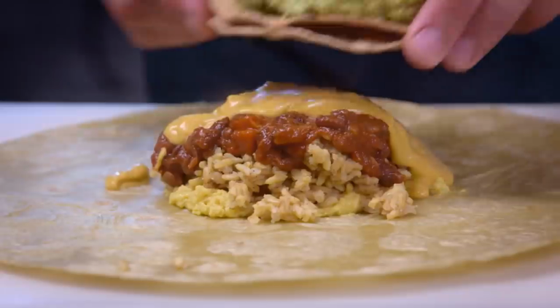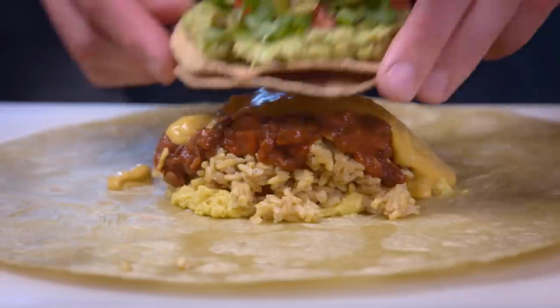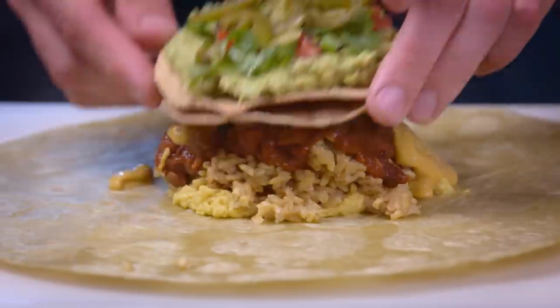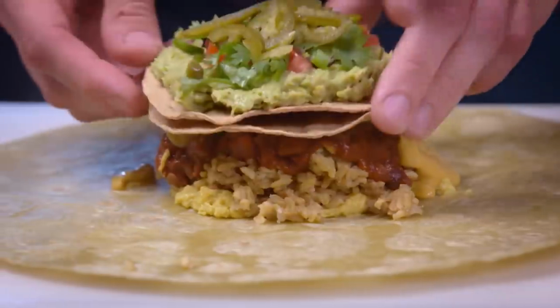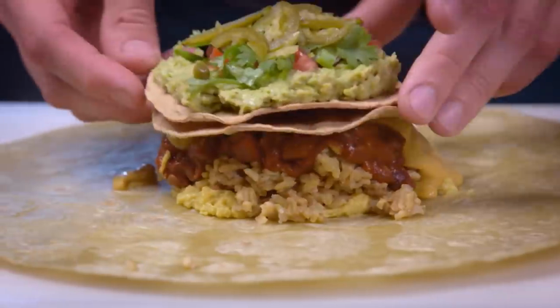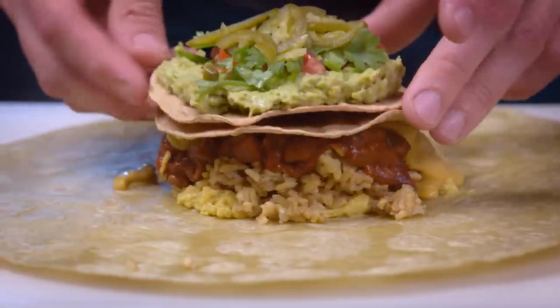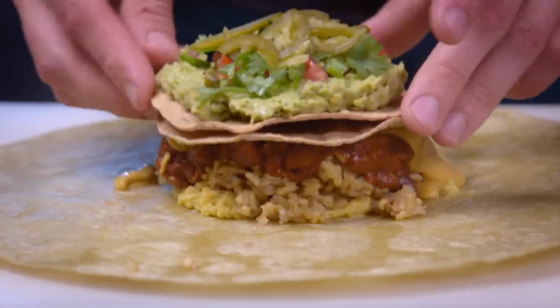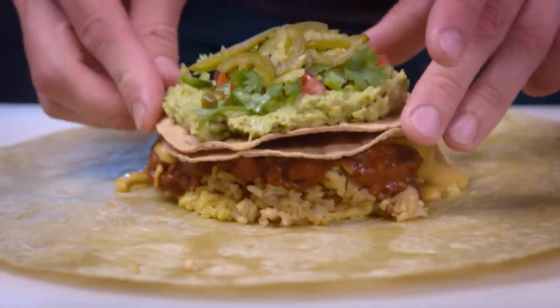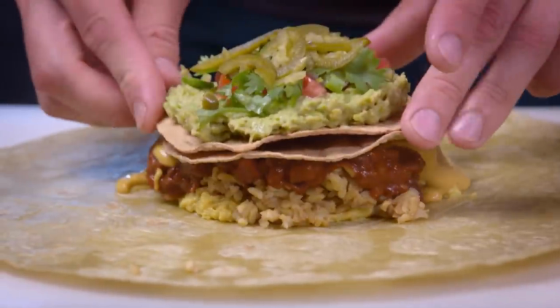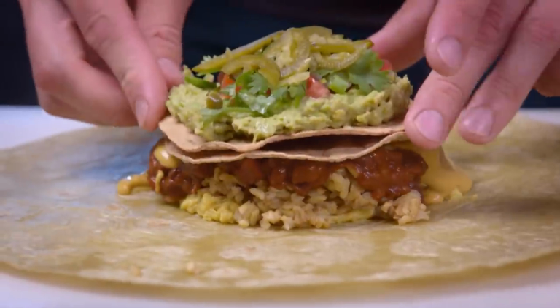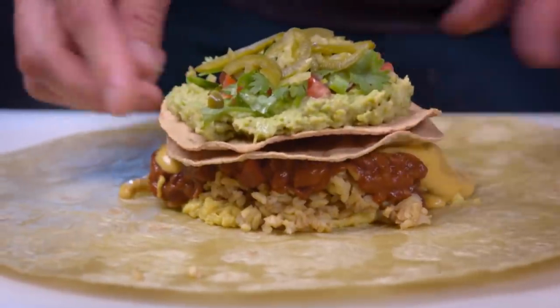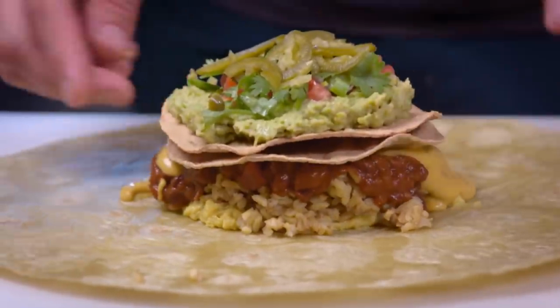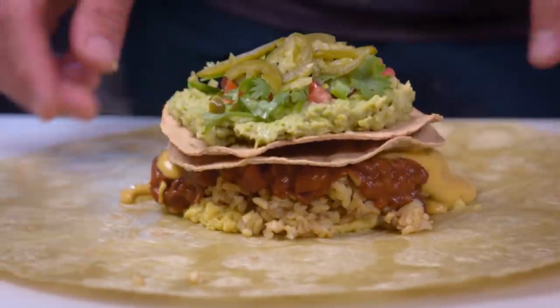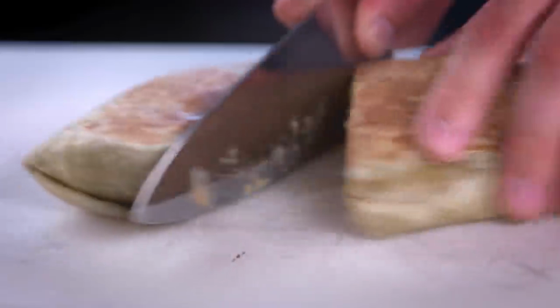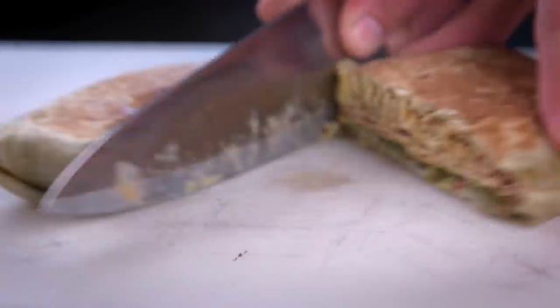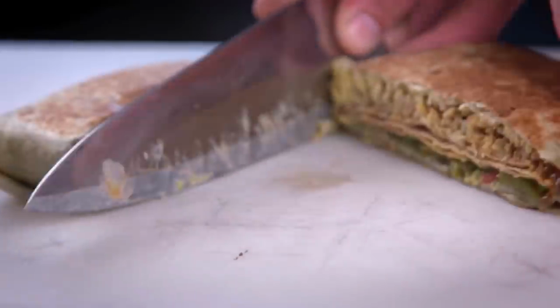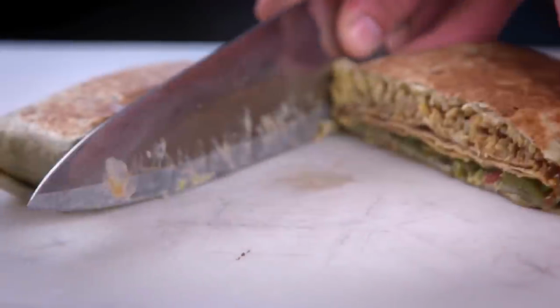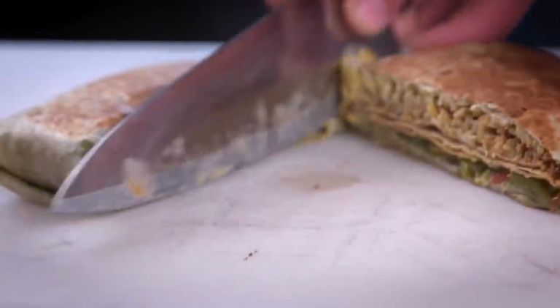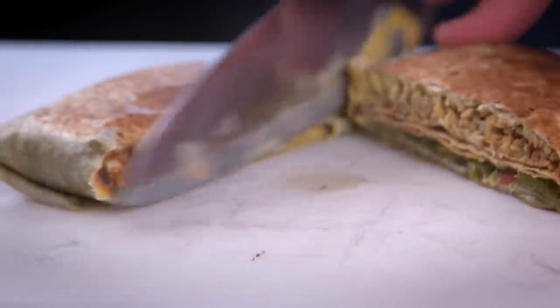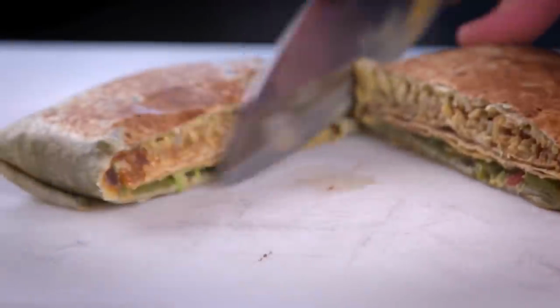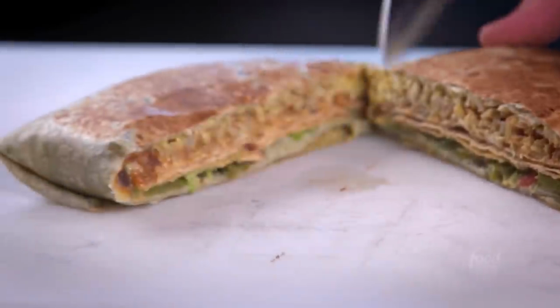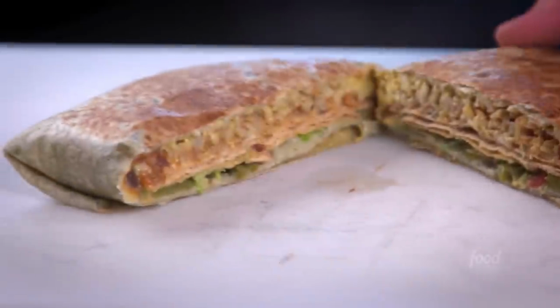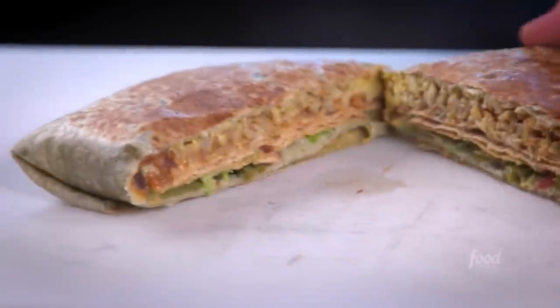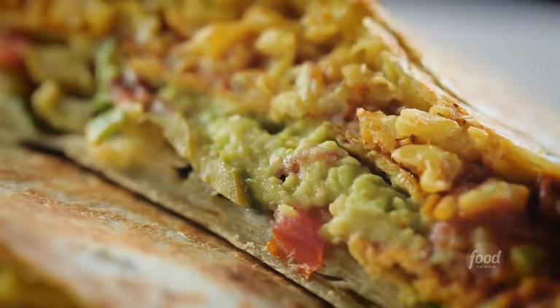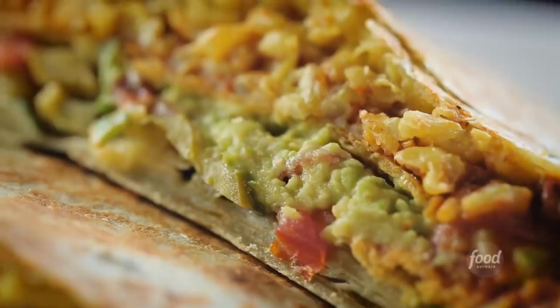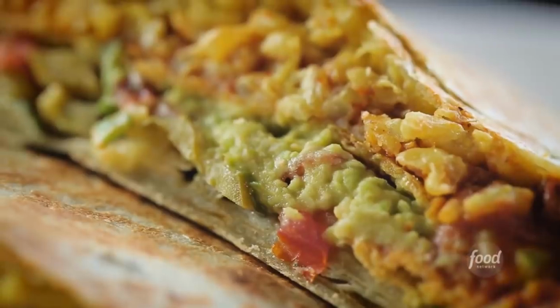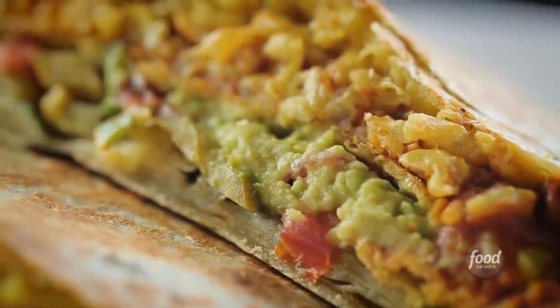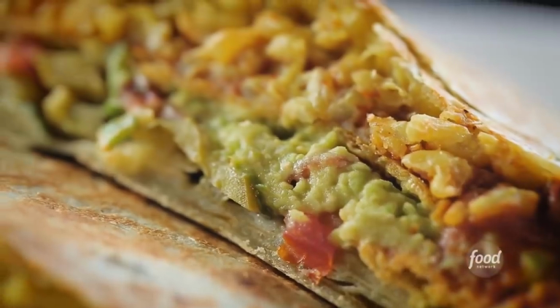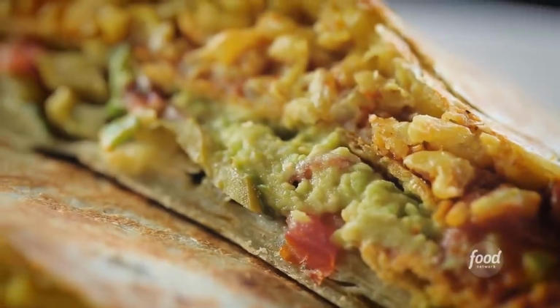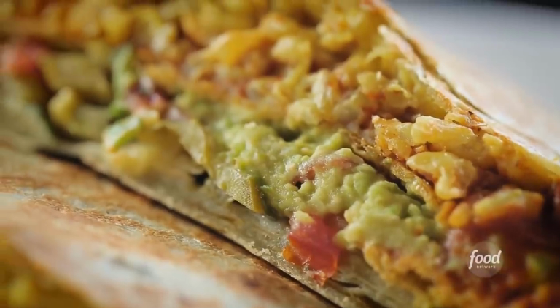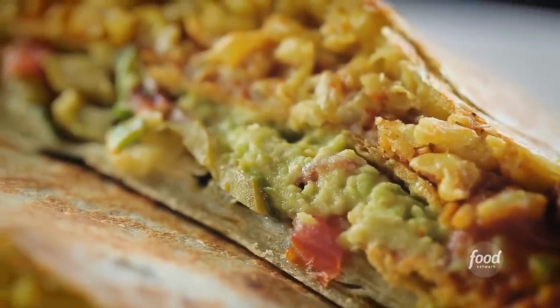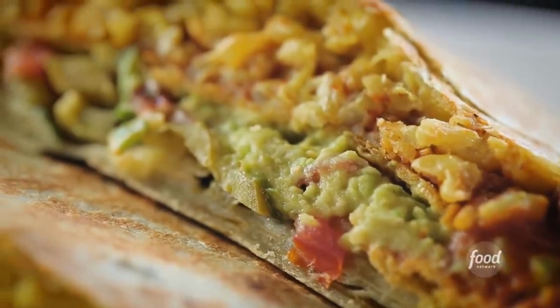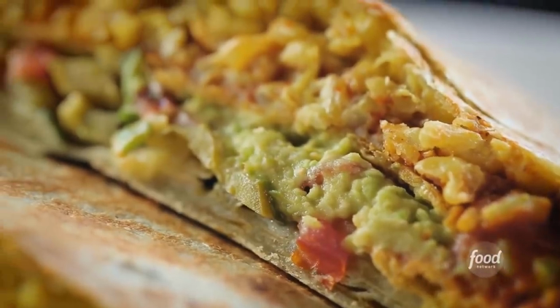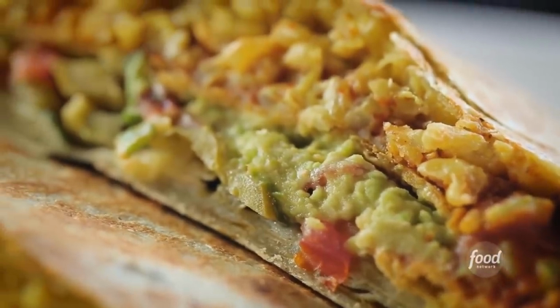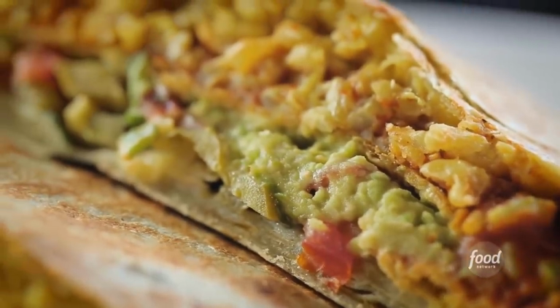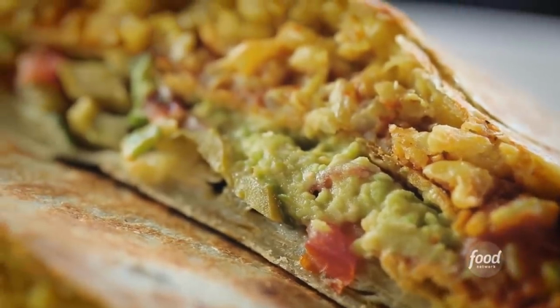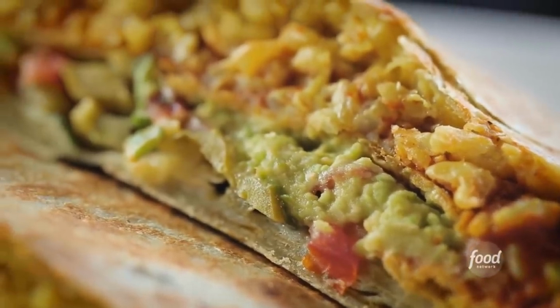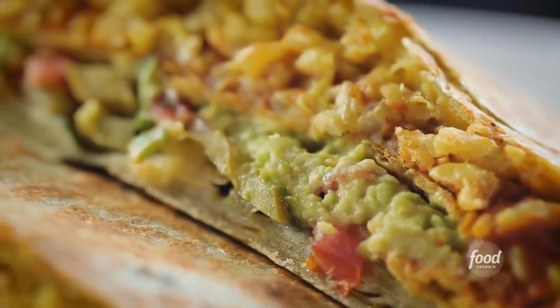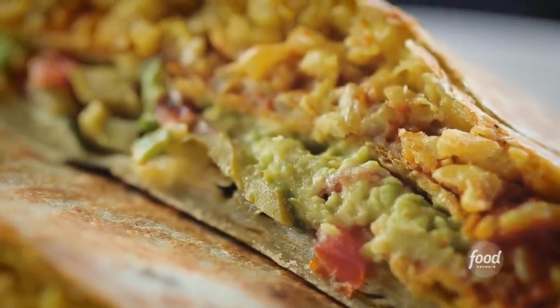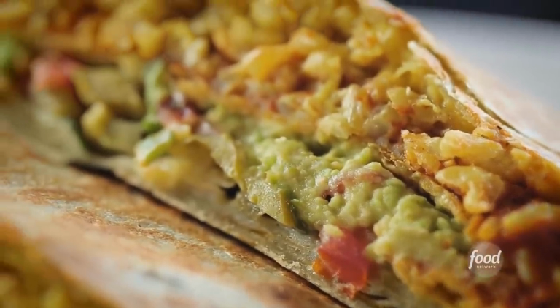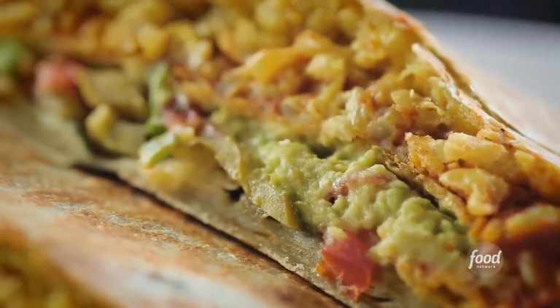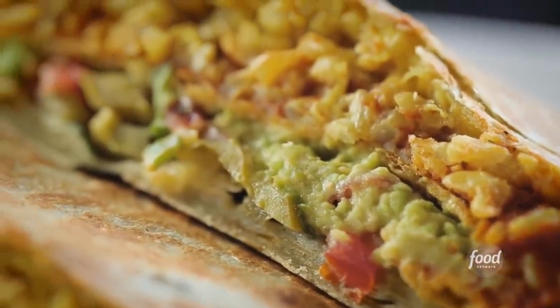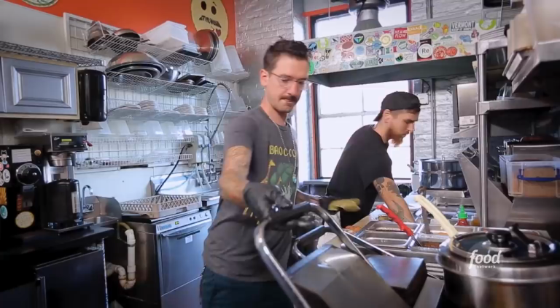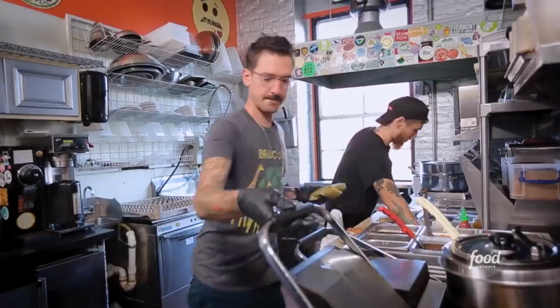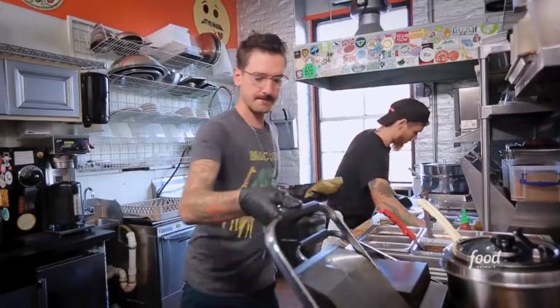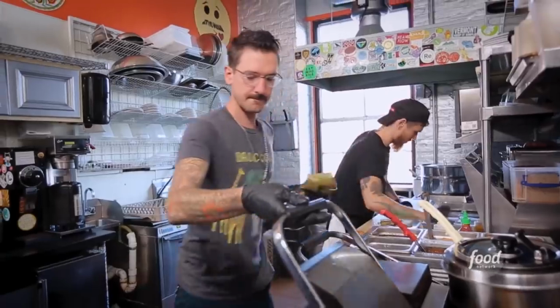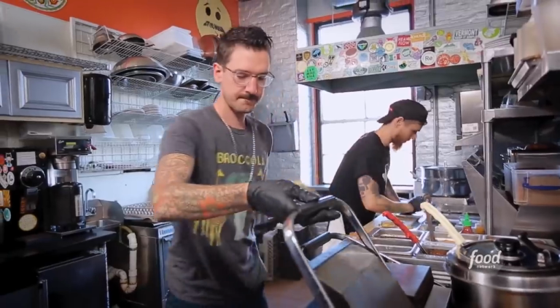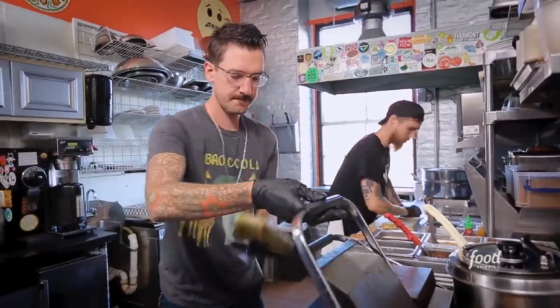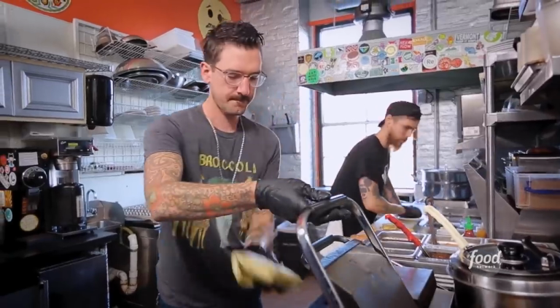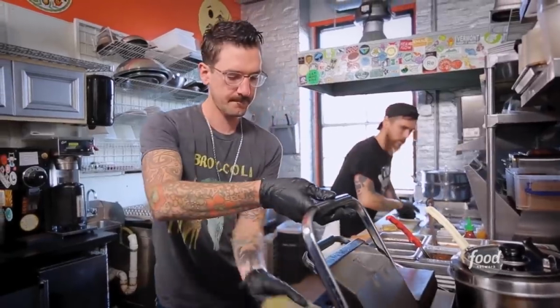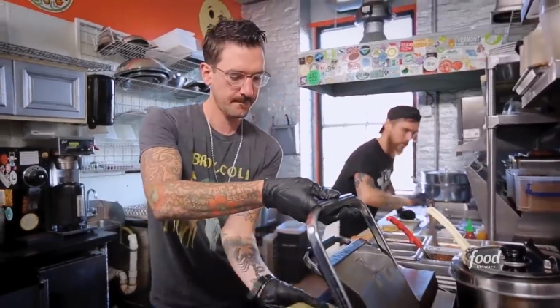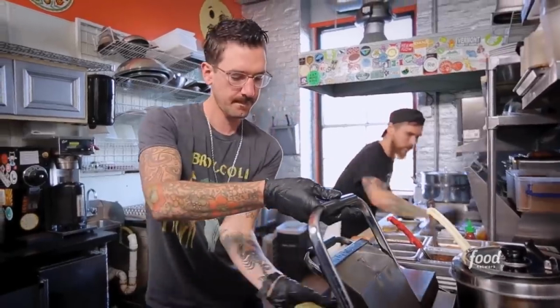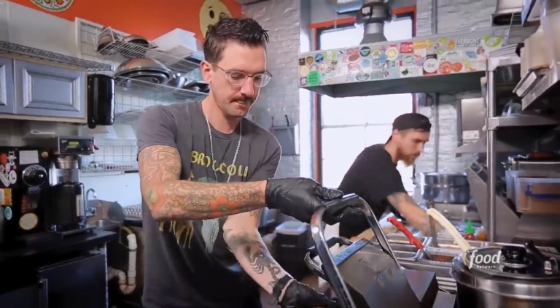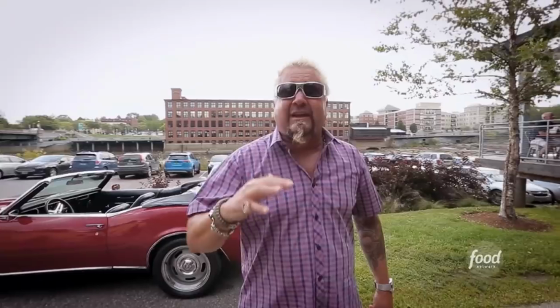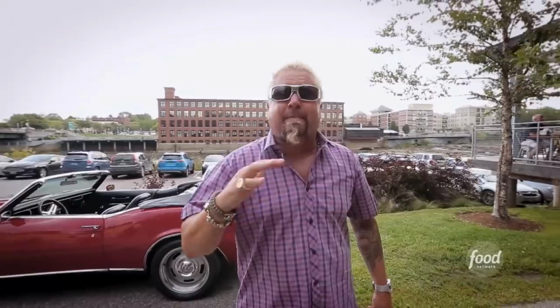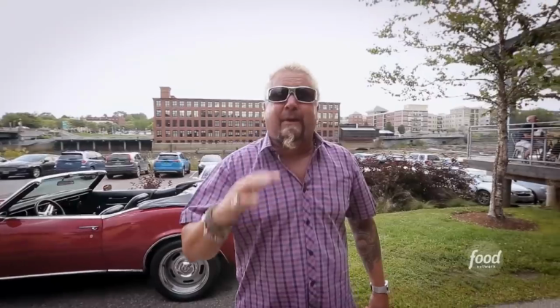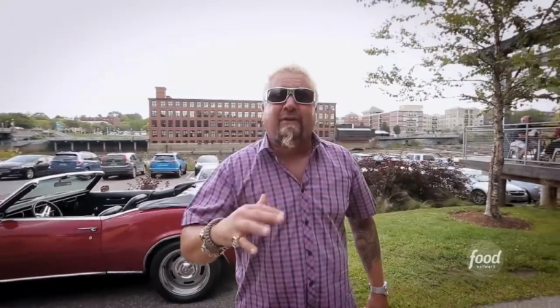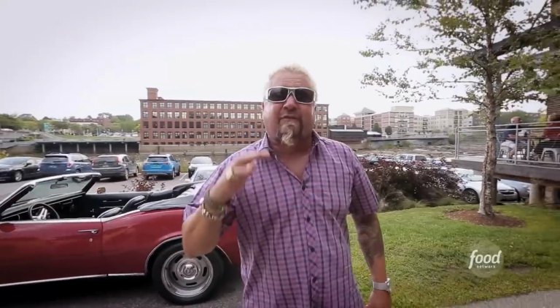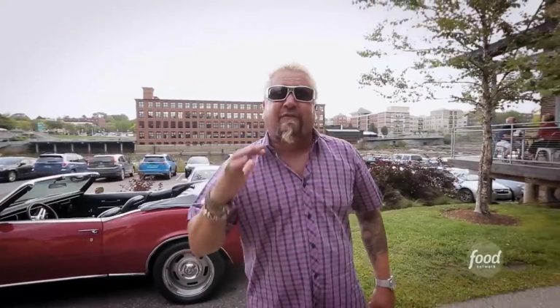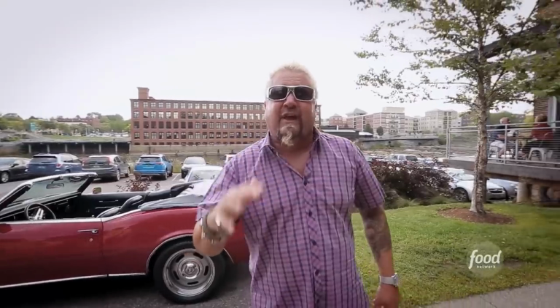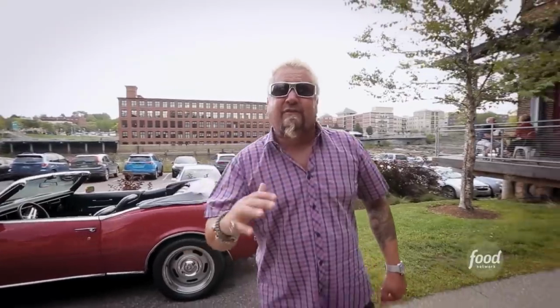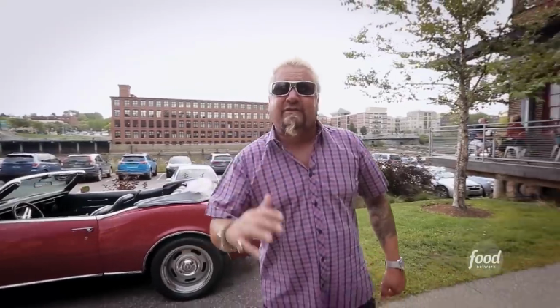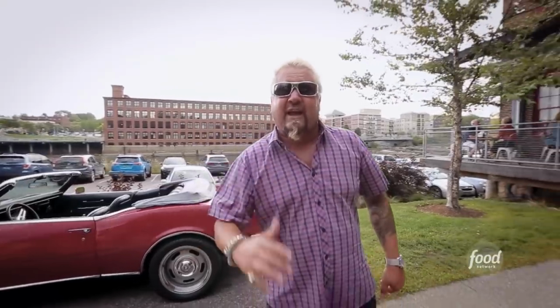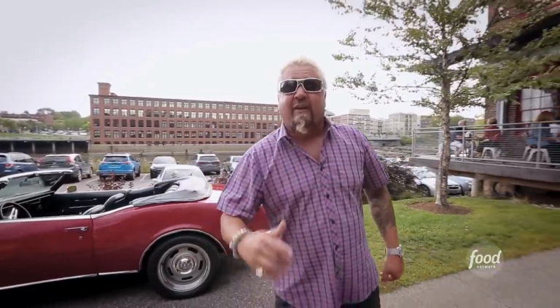So I'm here in Burlington, Vermont, to check out a joint where this guy's getting such acclaim, people are saying that he should be the driver of the vegan bus of Flavortown.